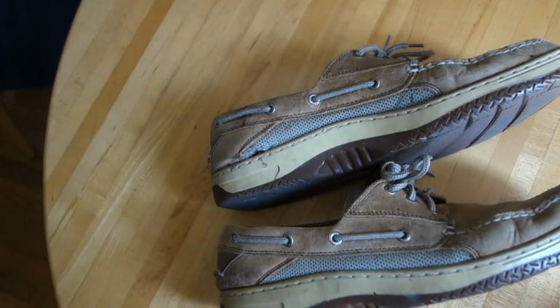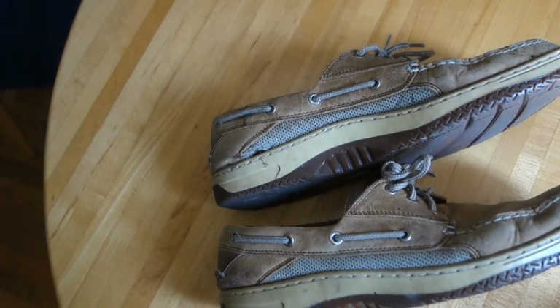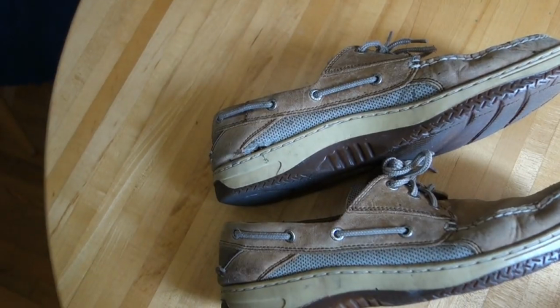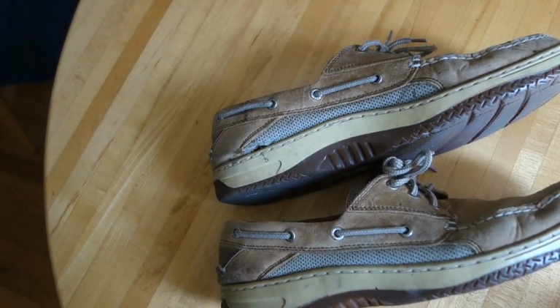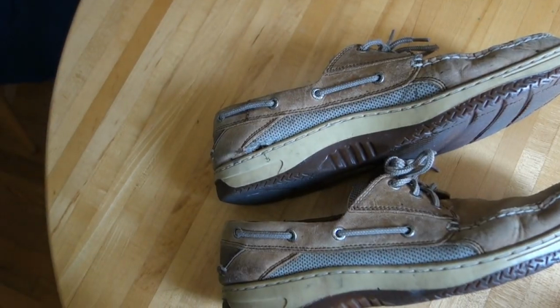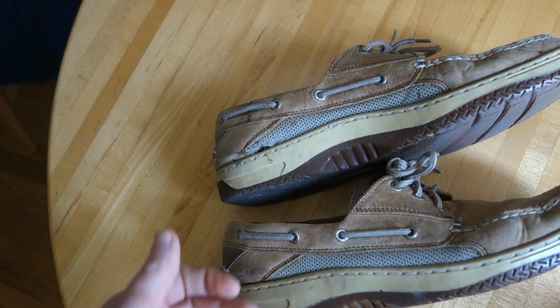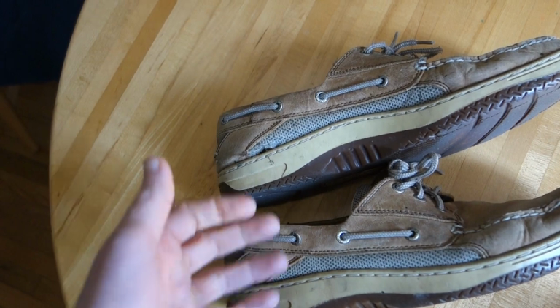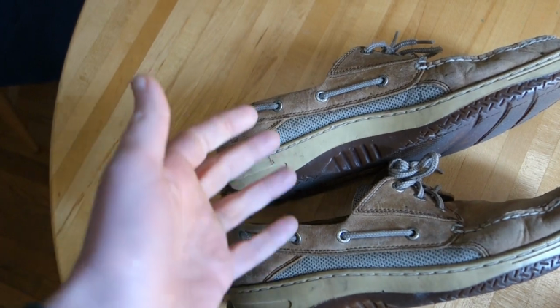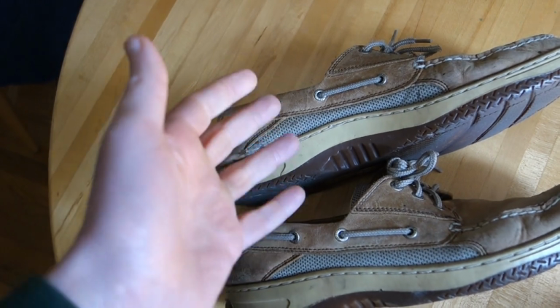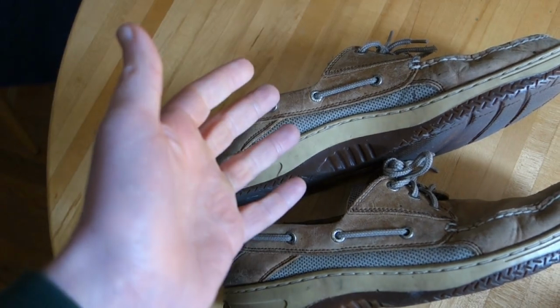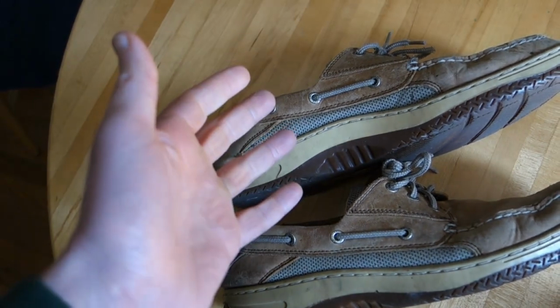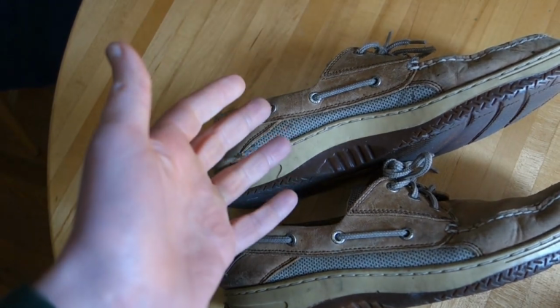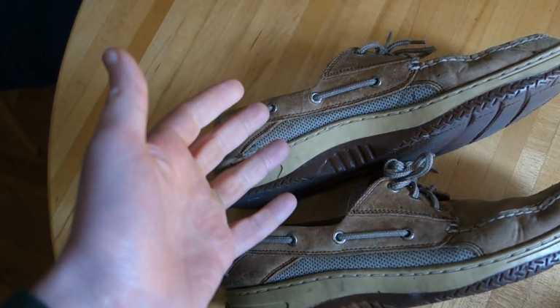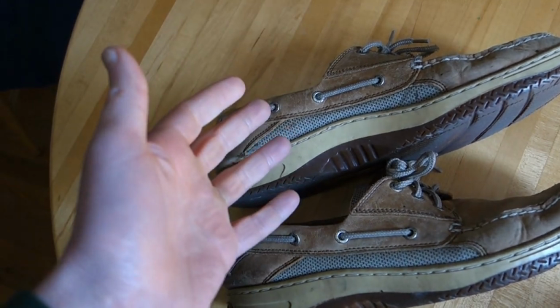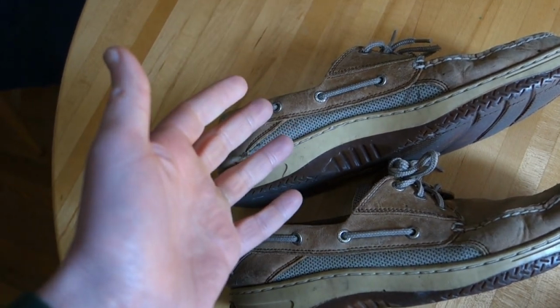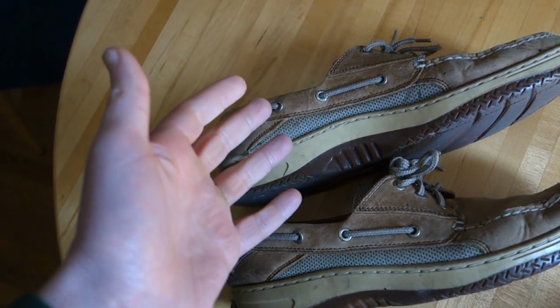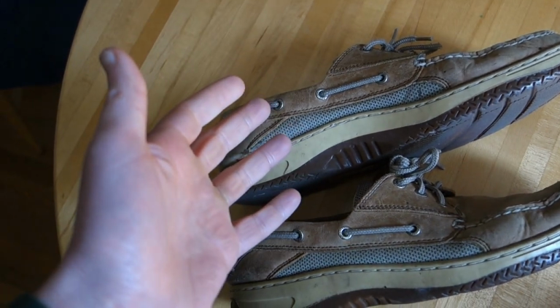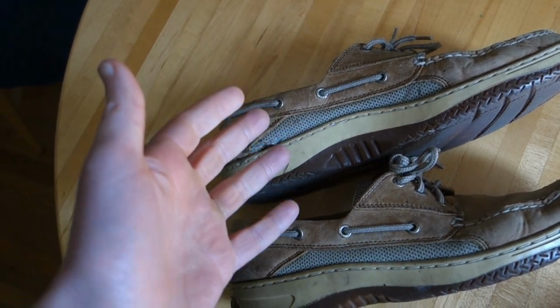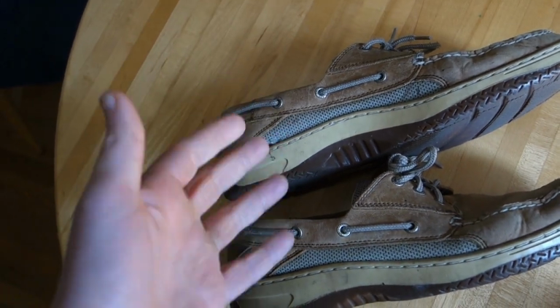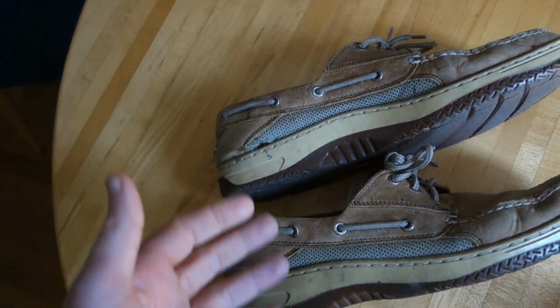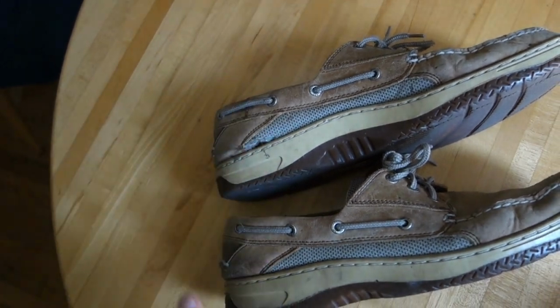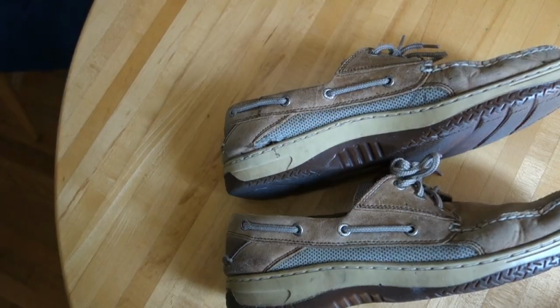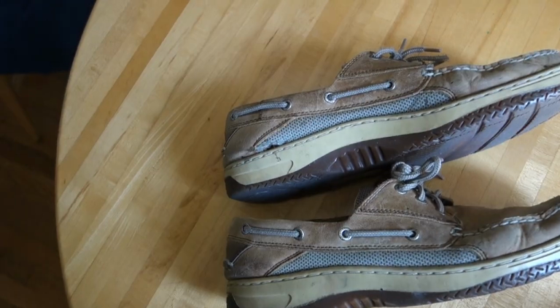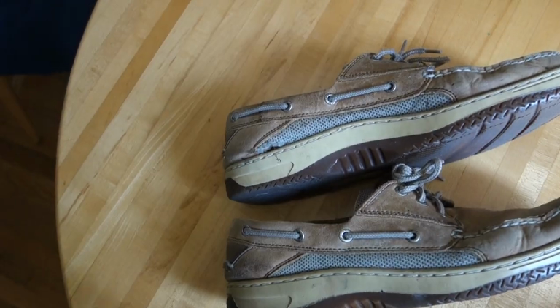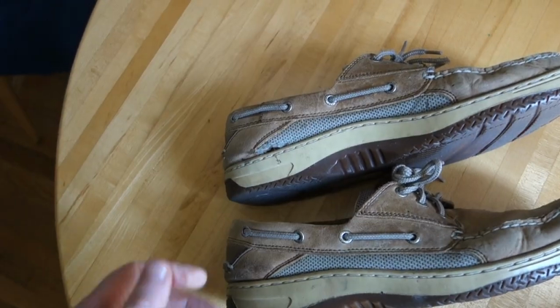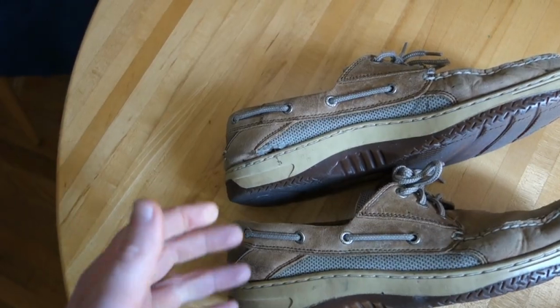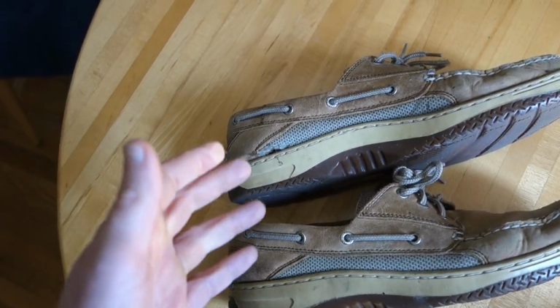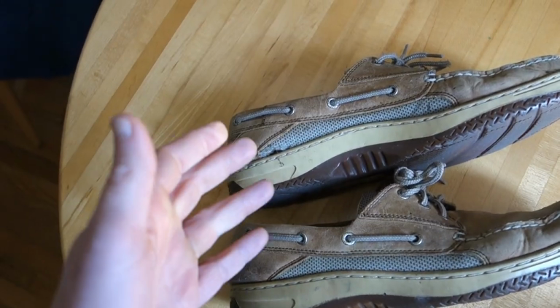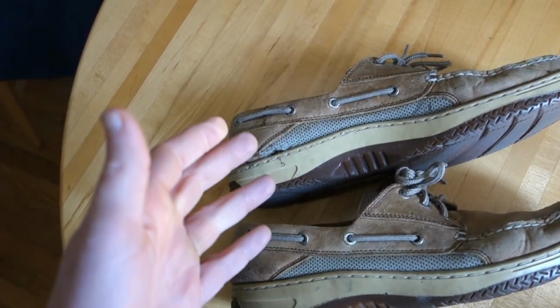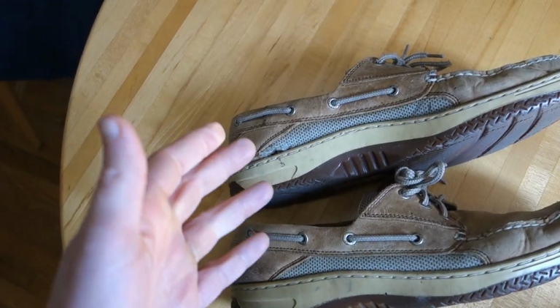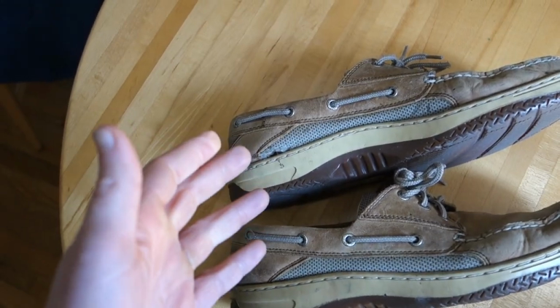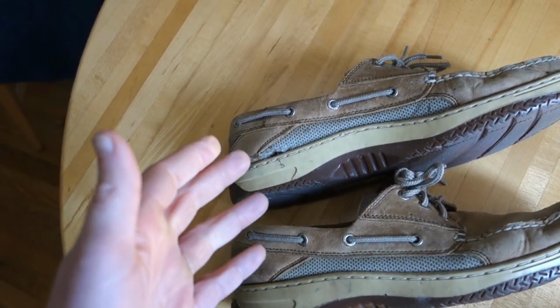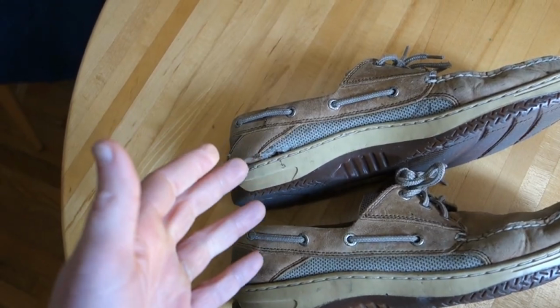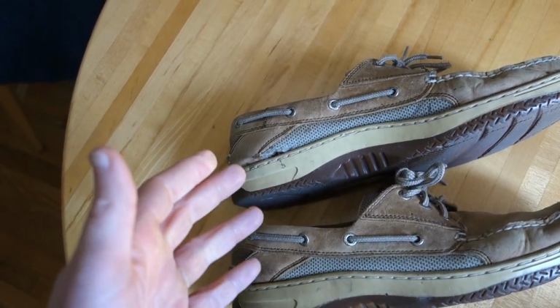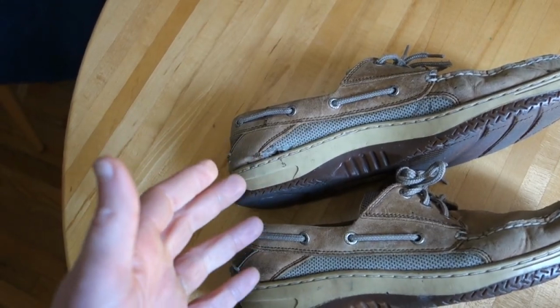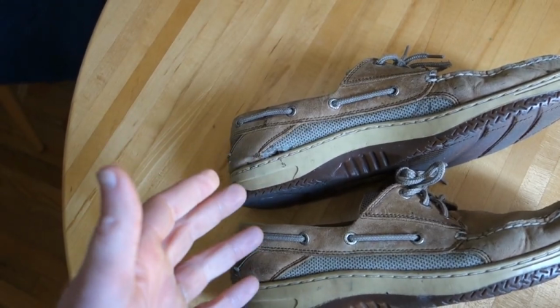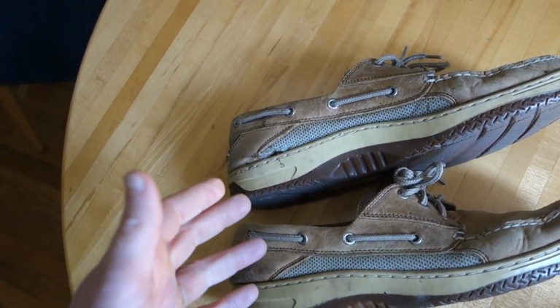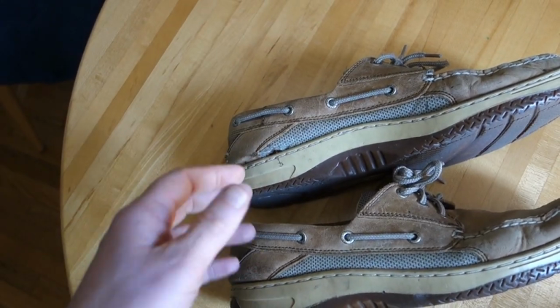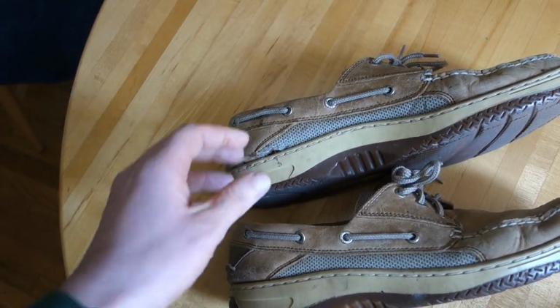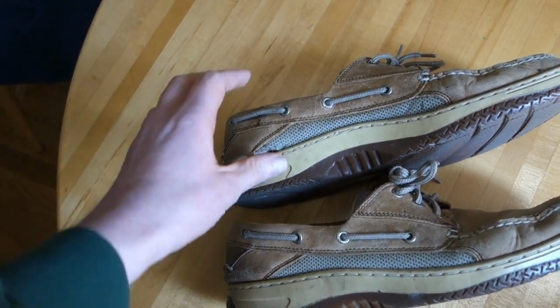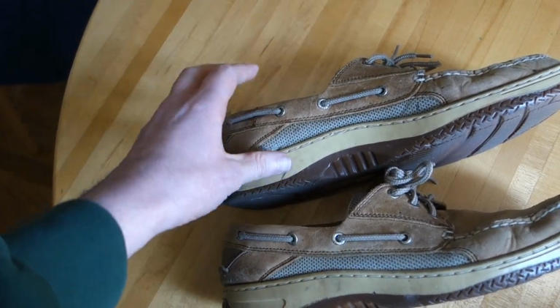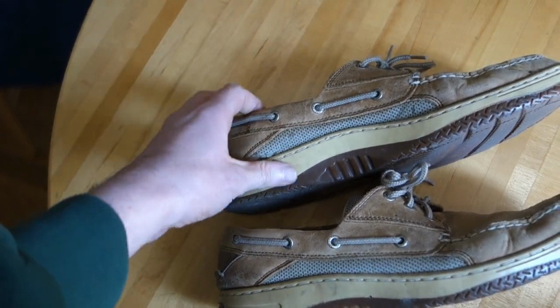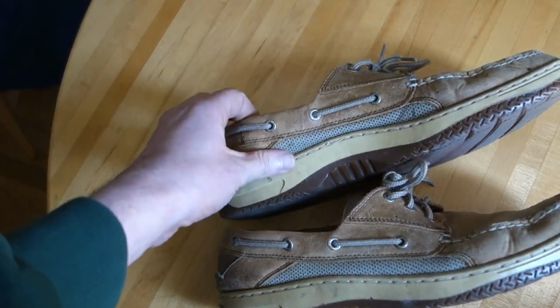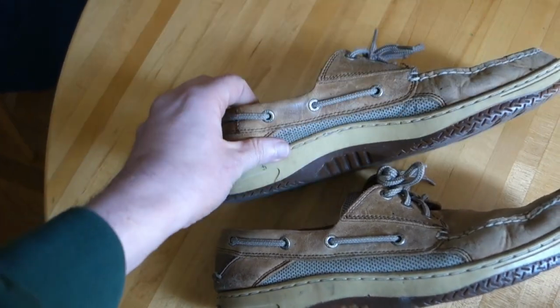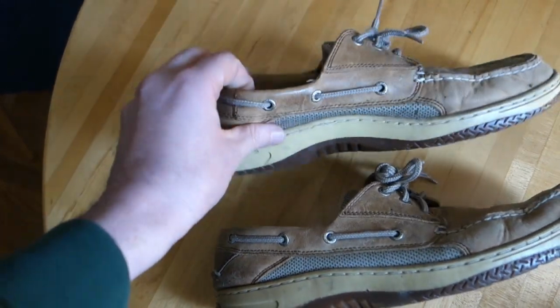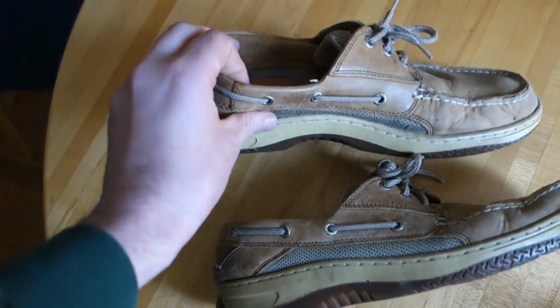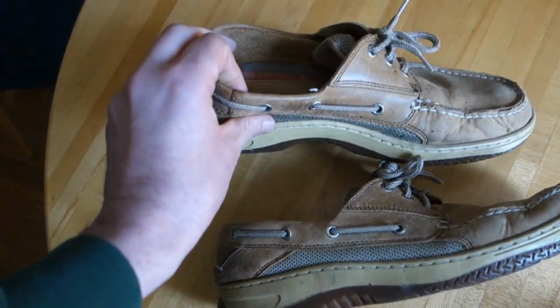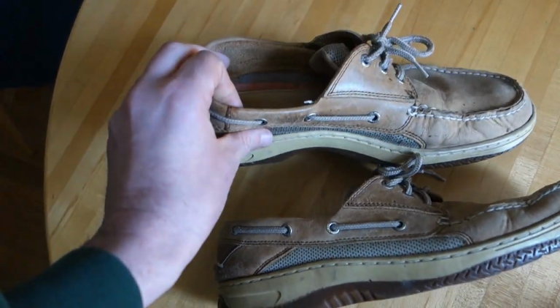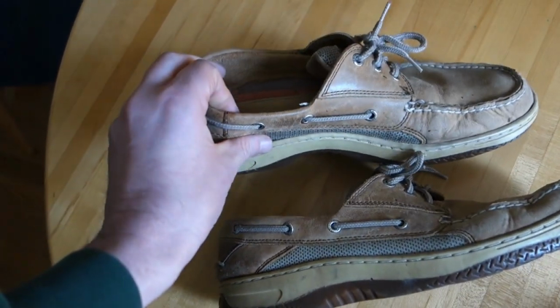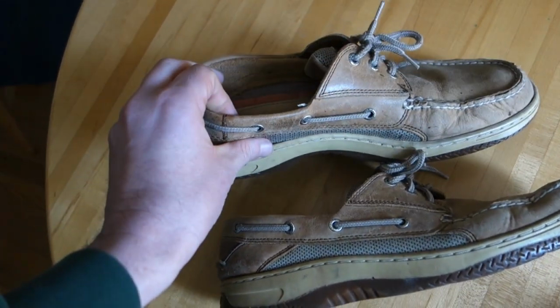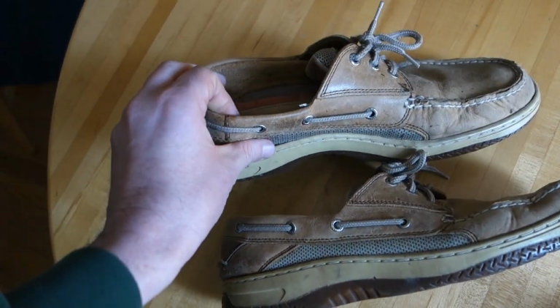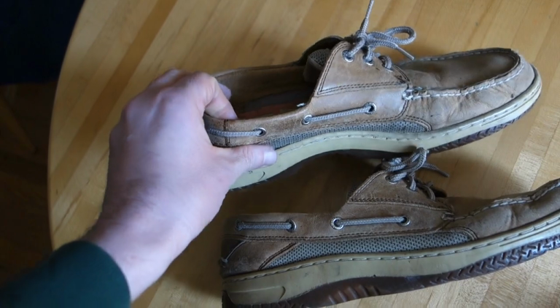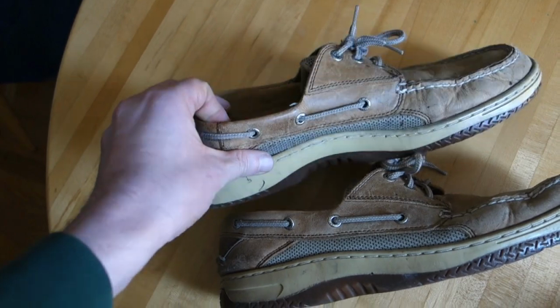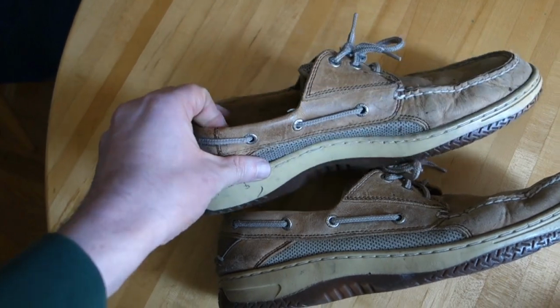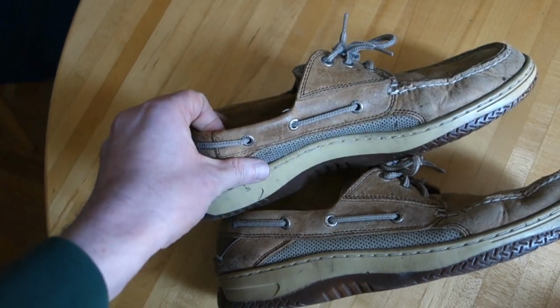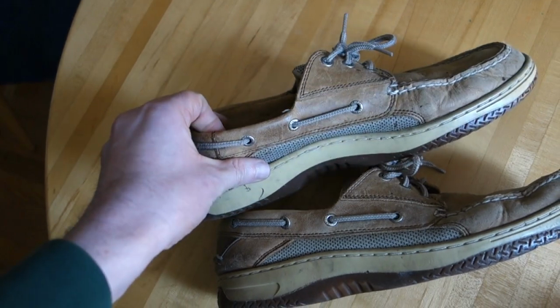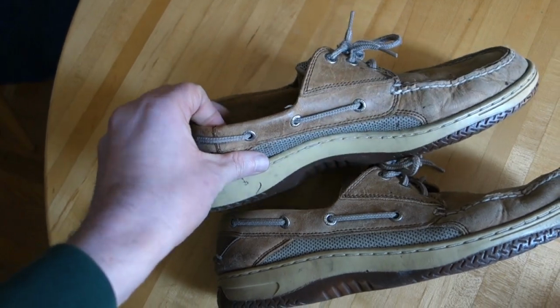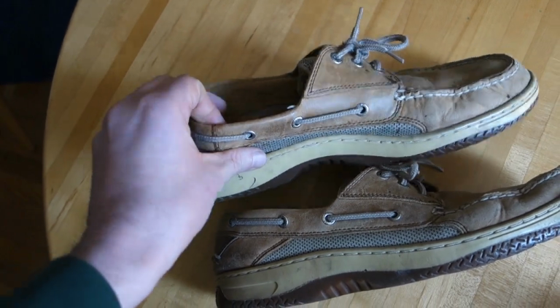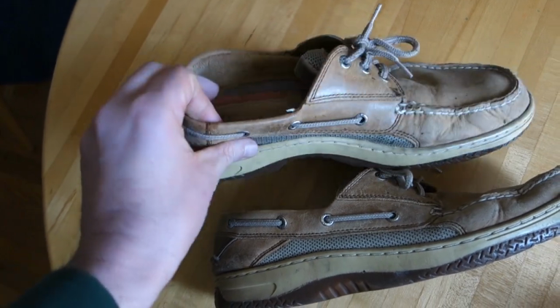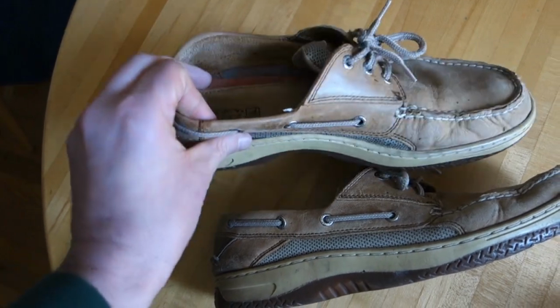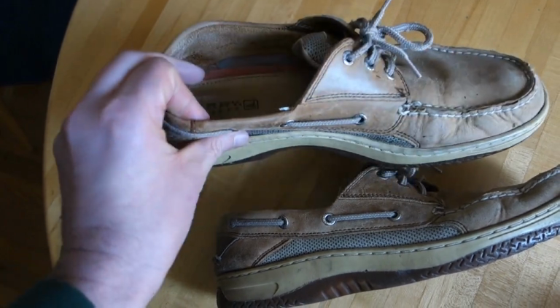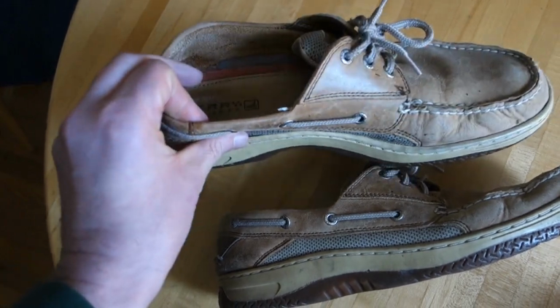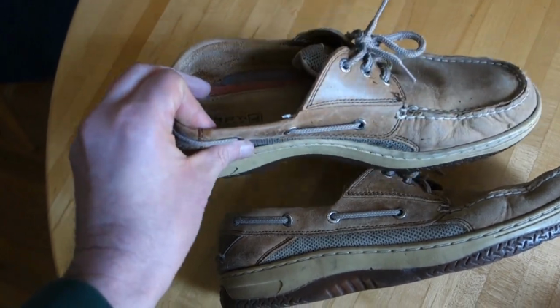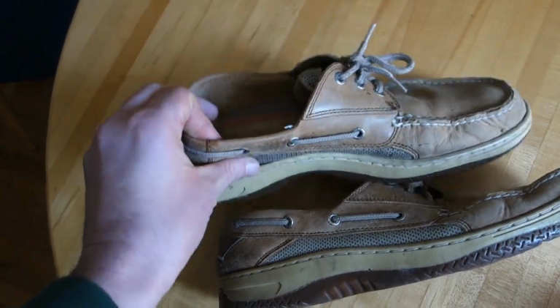Sure, you can find cheaper Top Siders out there from those discount big box stores, but they're not going to hold up for five years like these have.